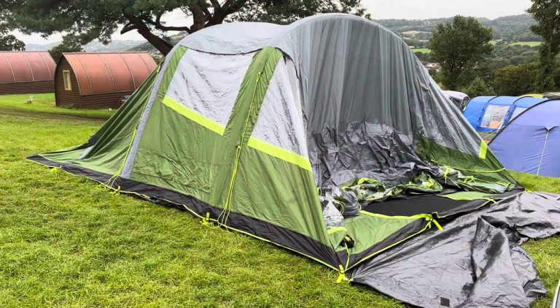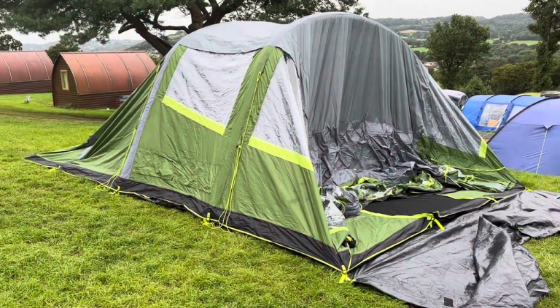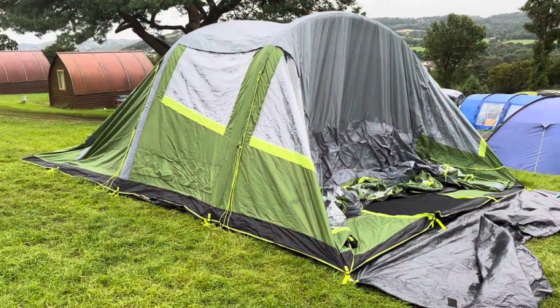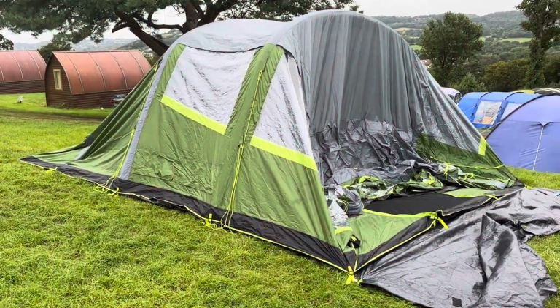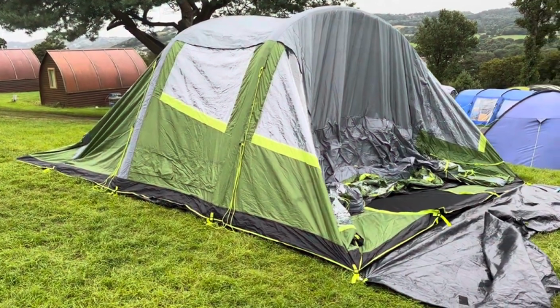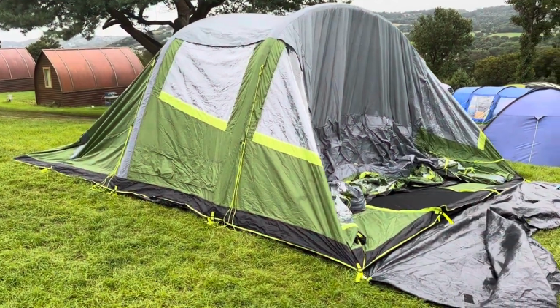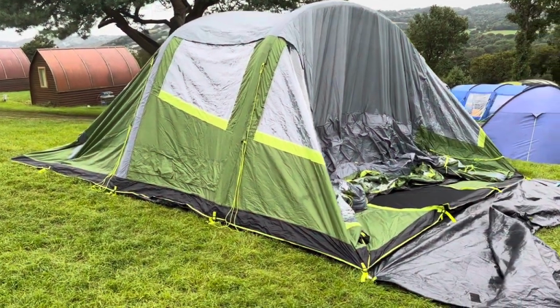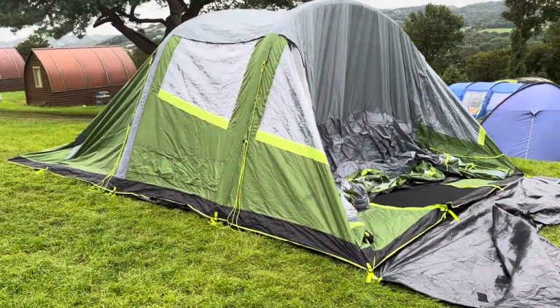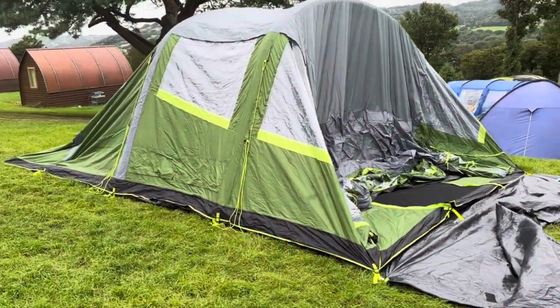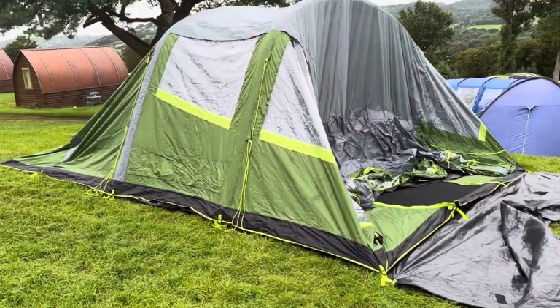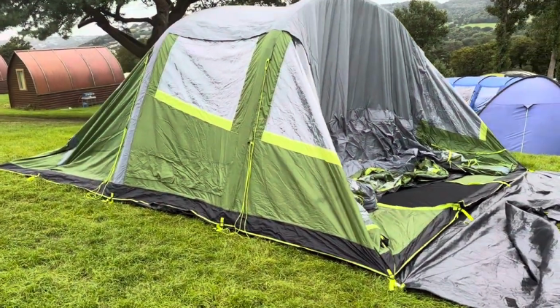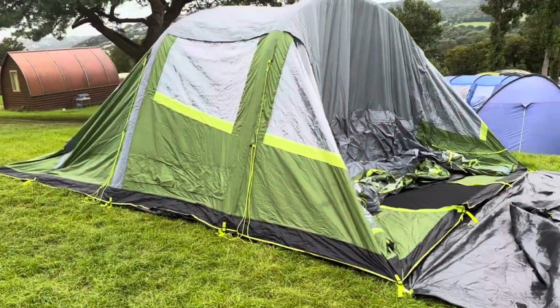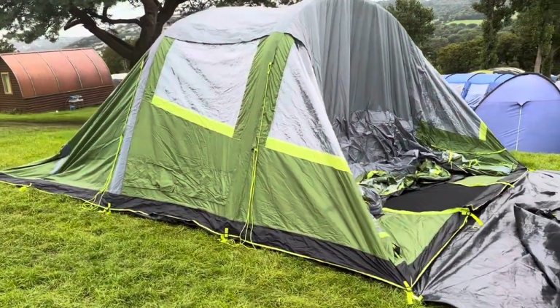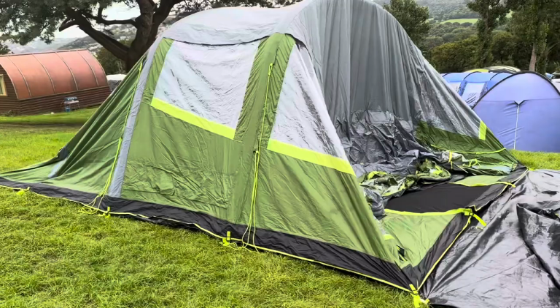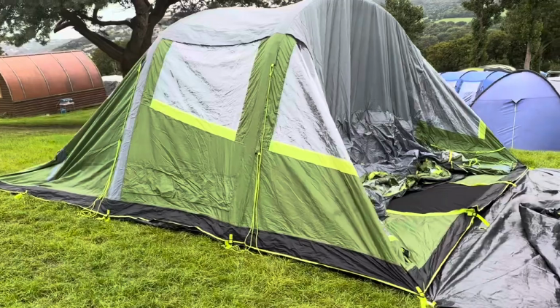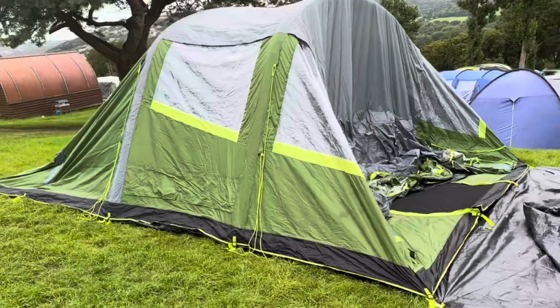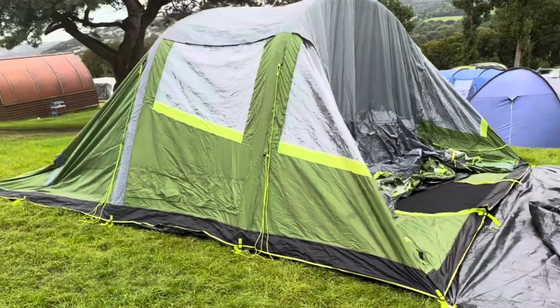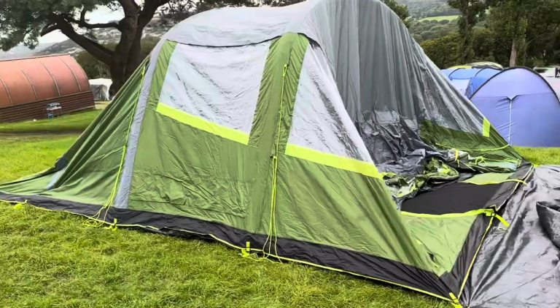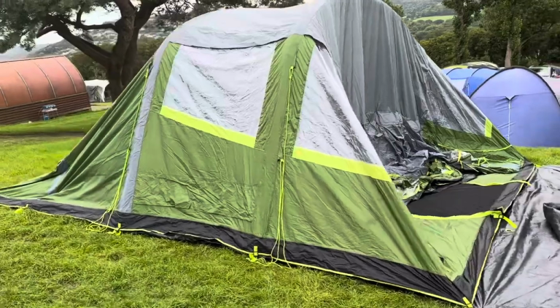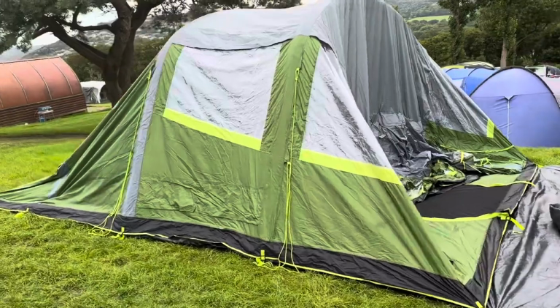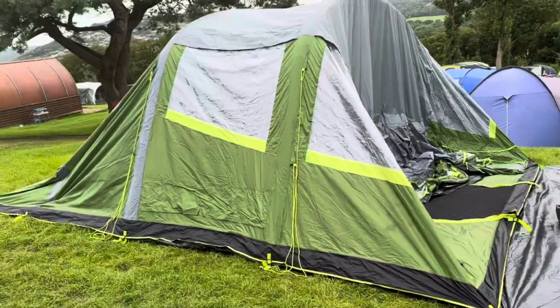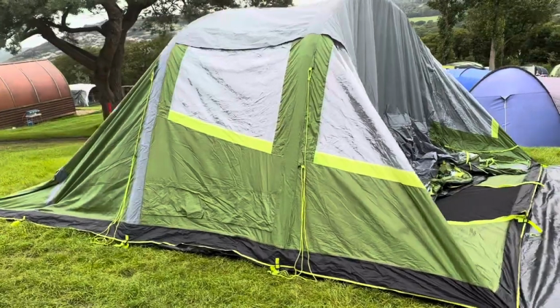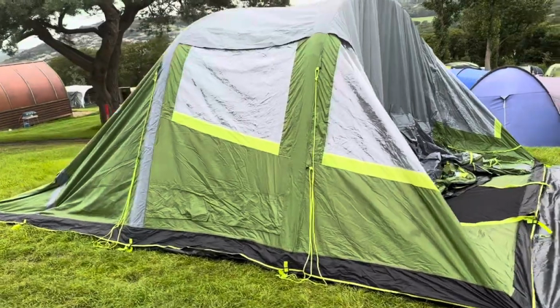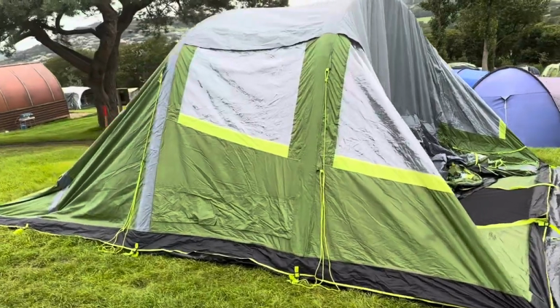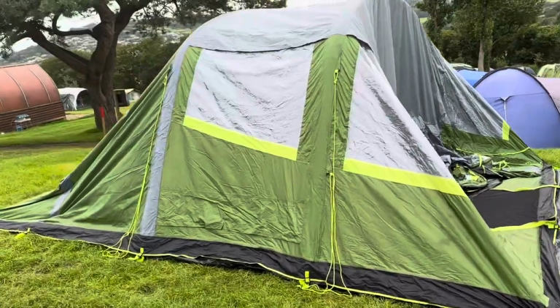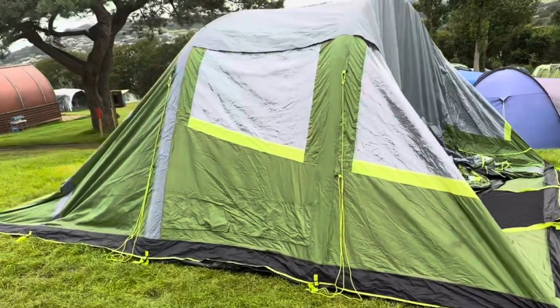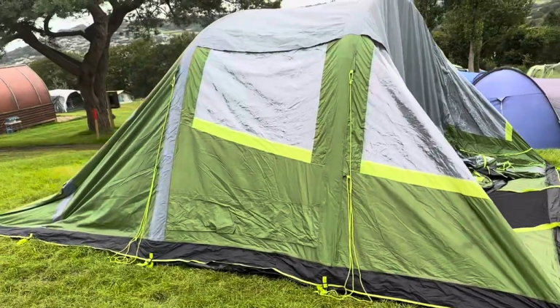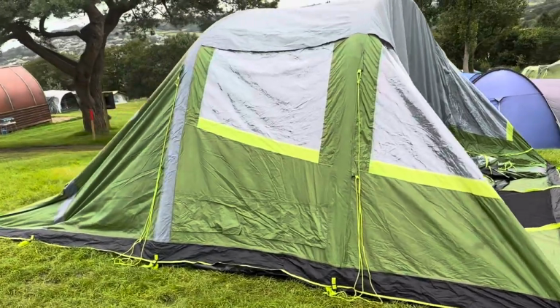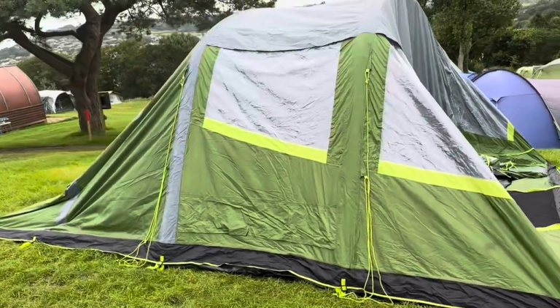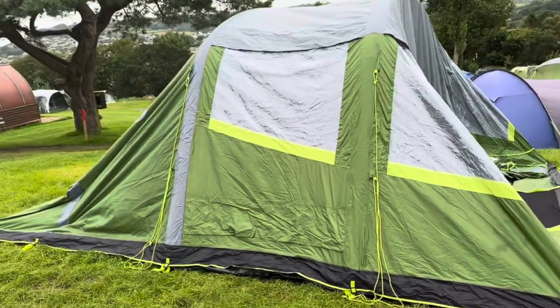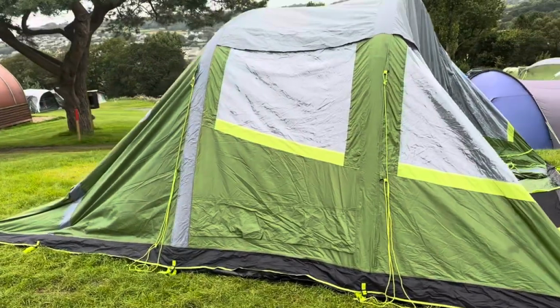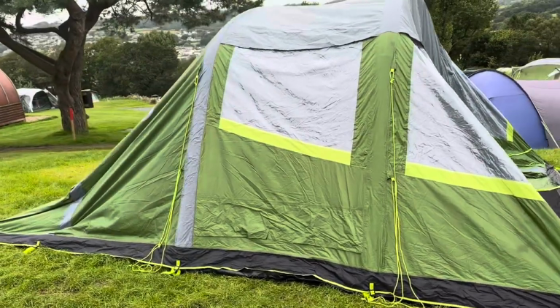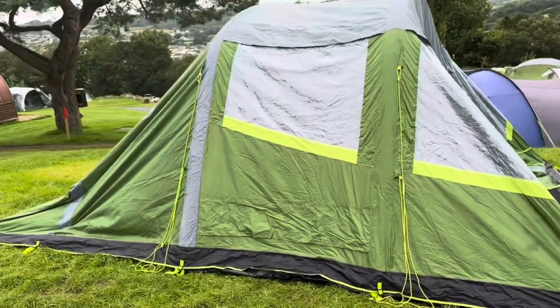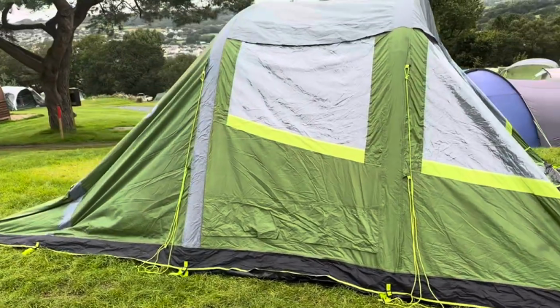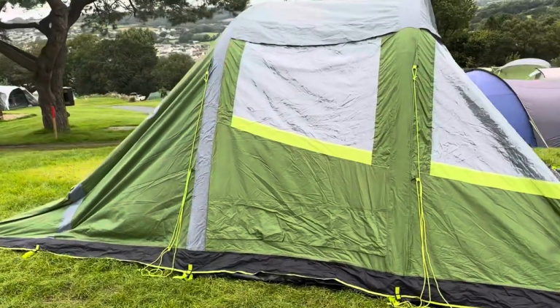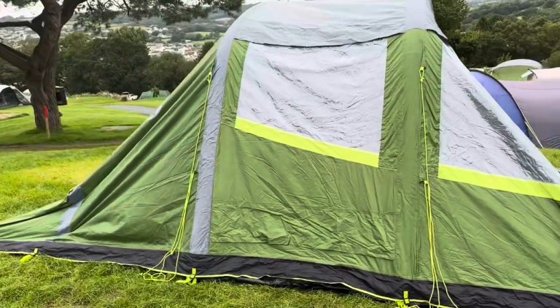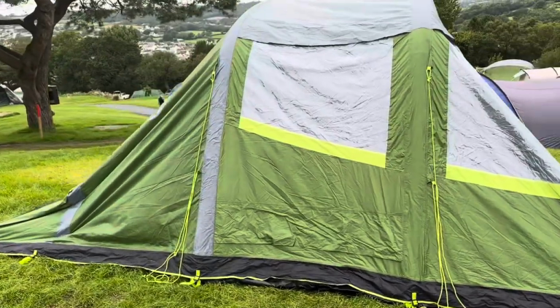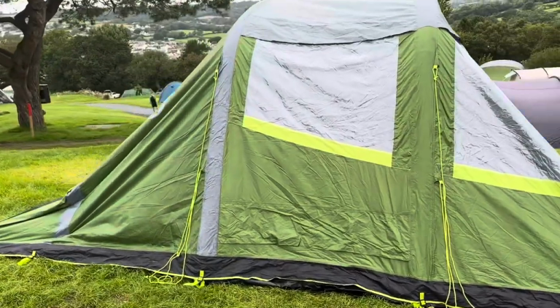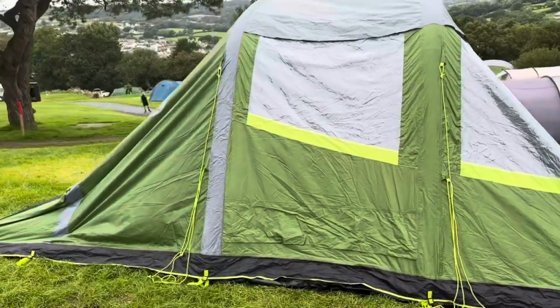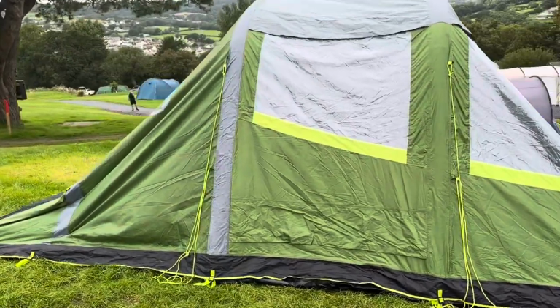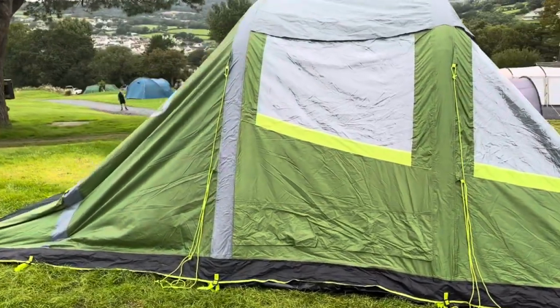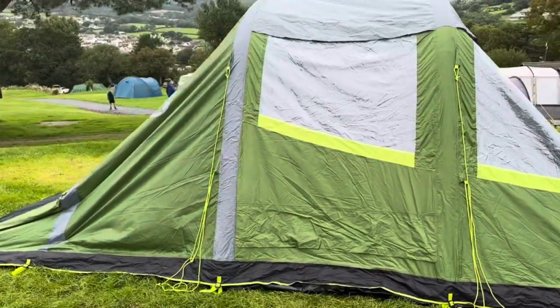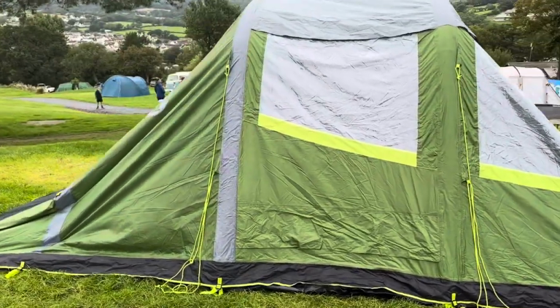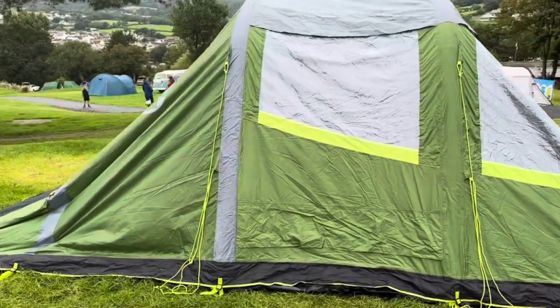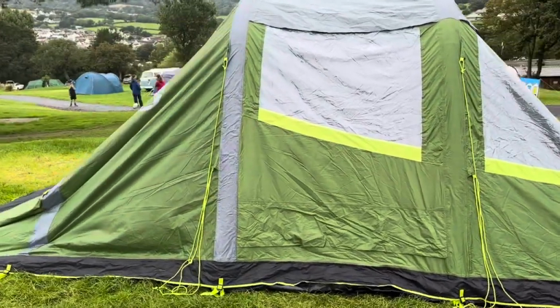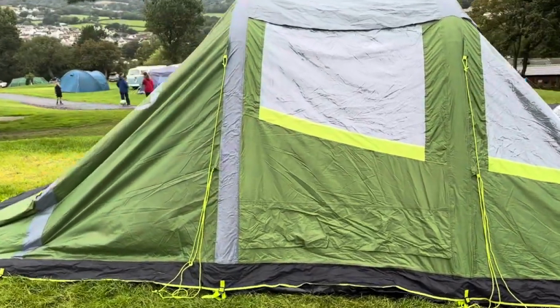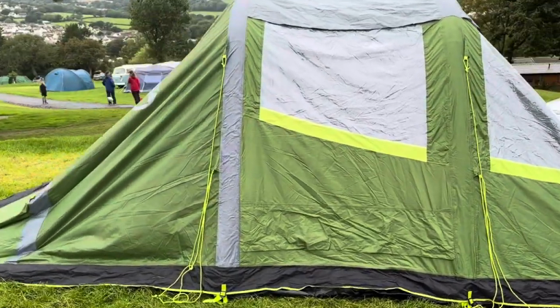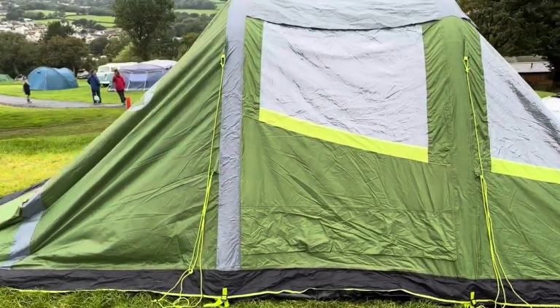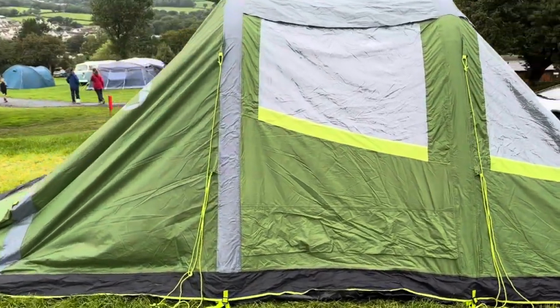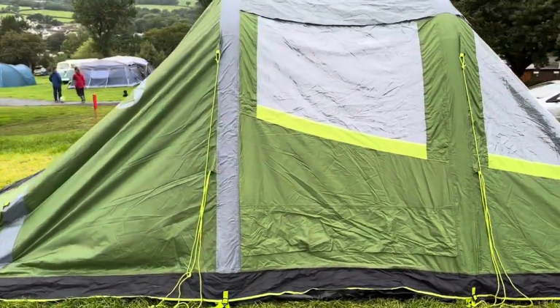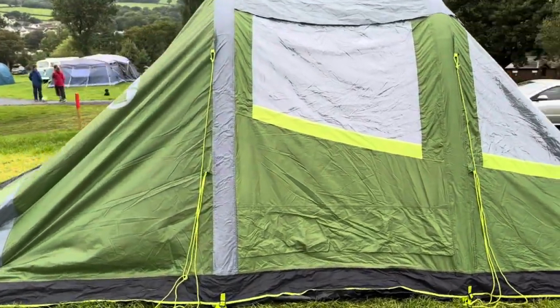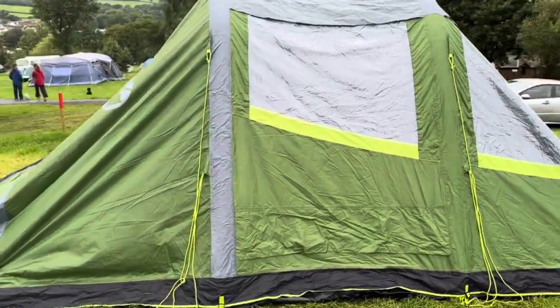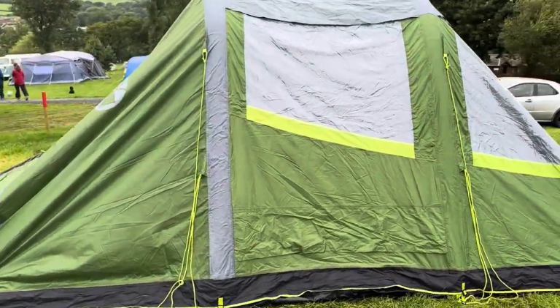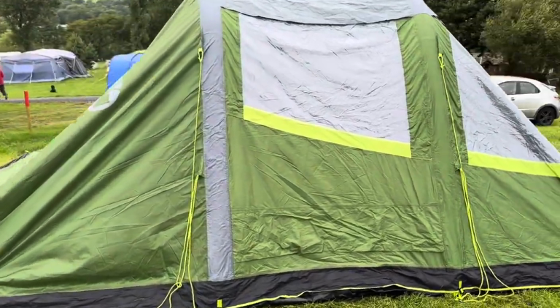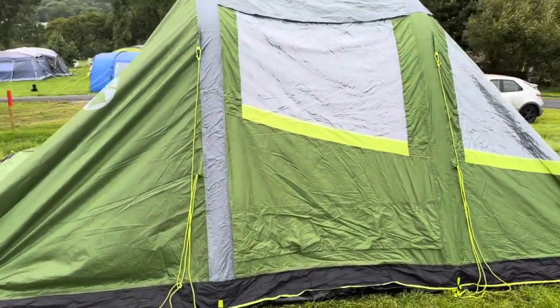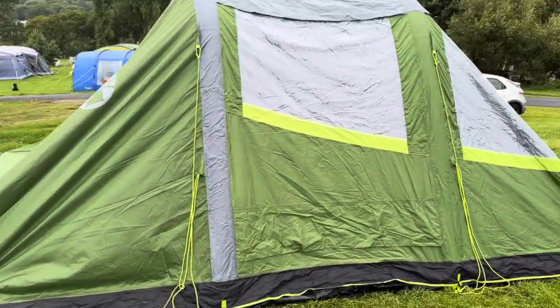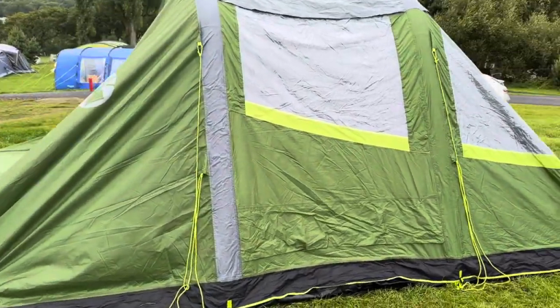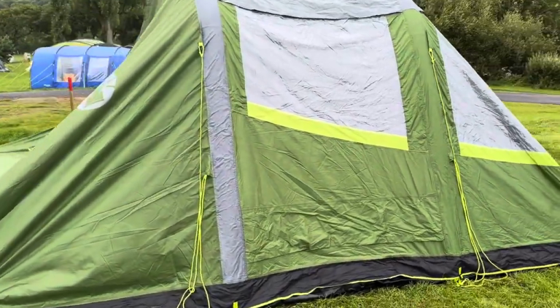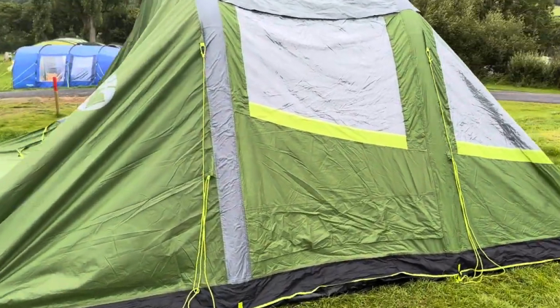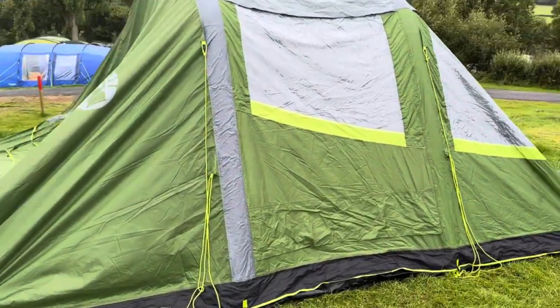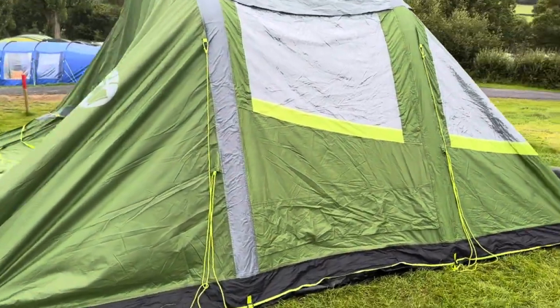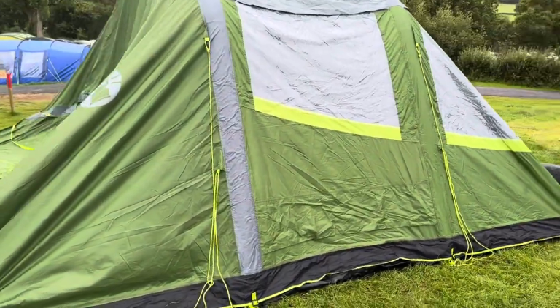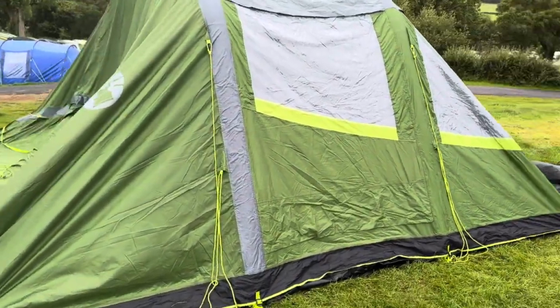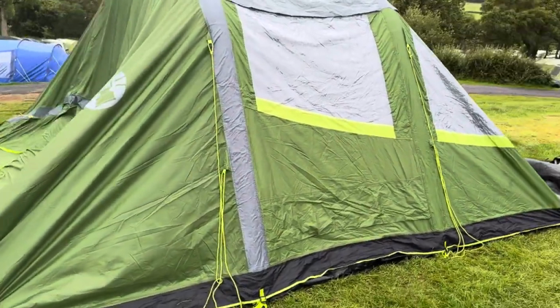This is our new Coleman tent. I was meant to film from the beginning, but it is raining and we just wanted to put it up very quickly.